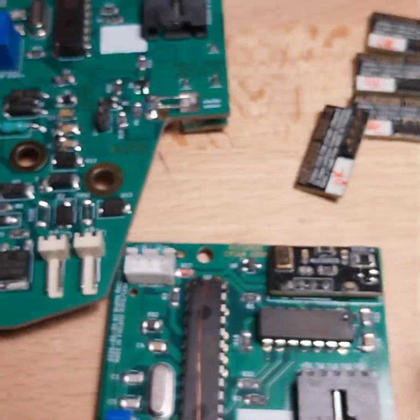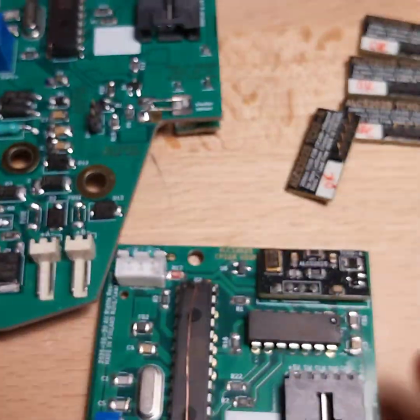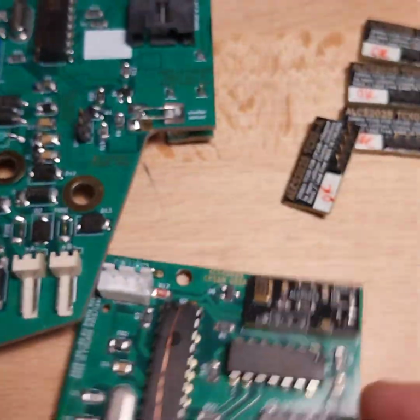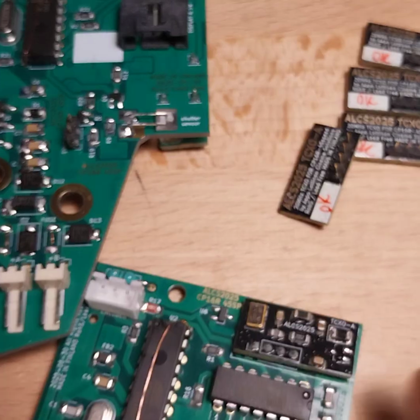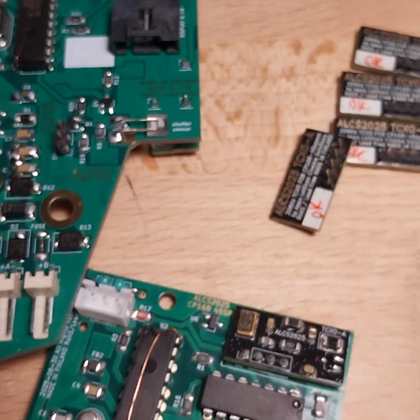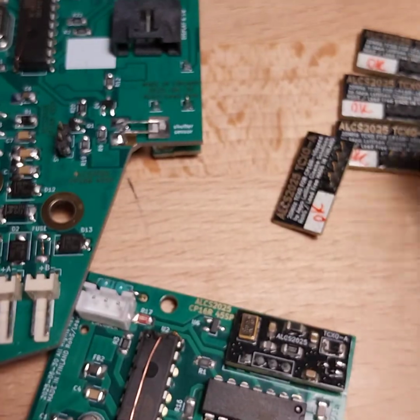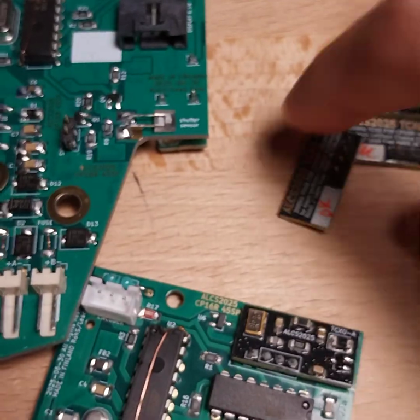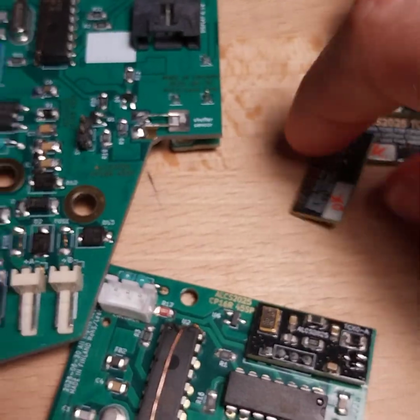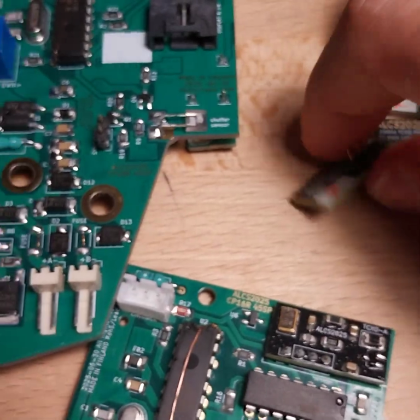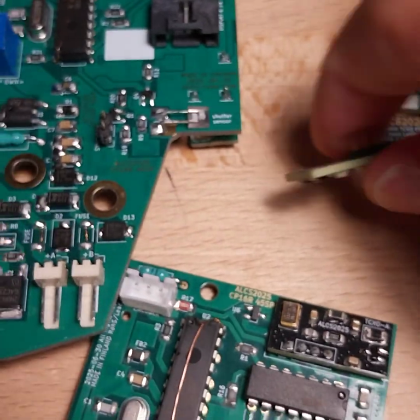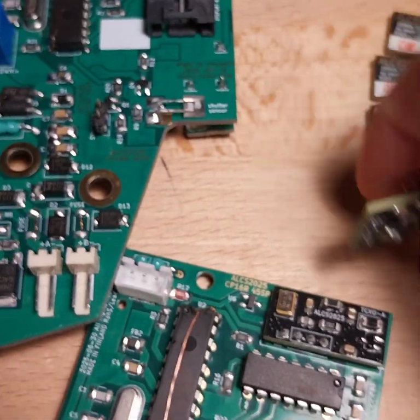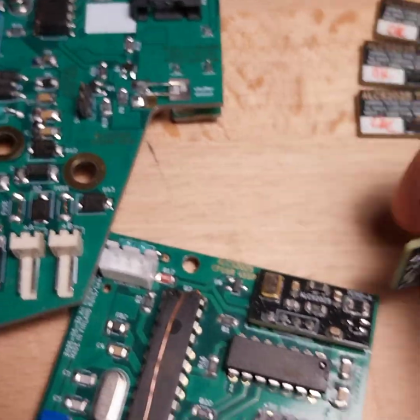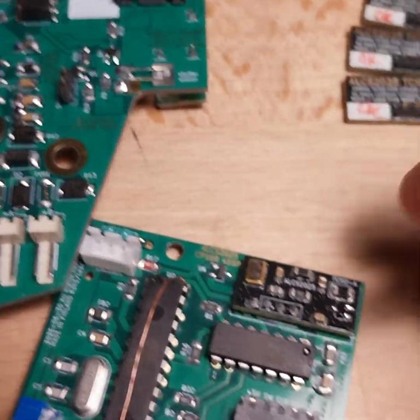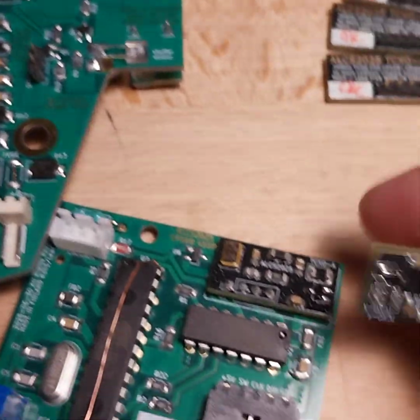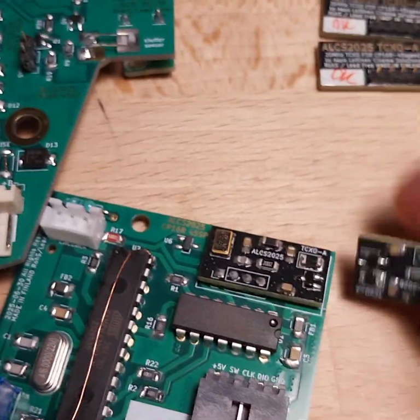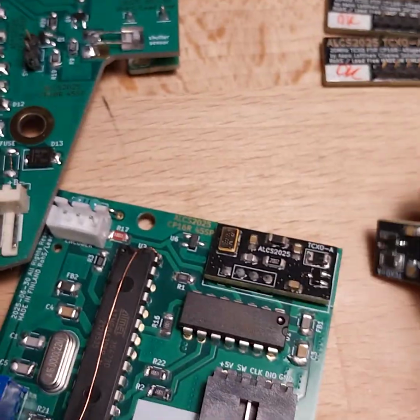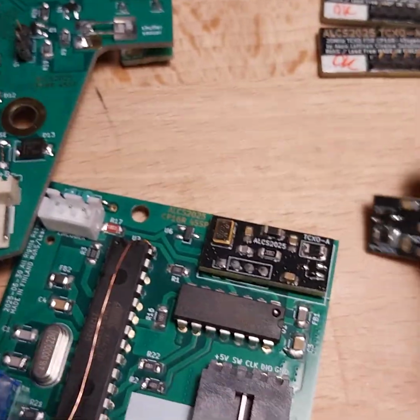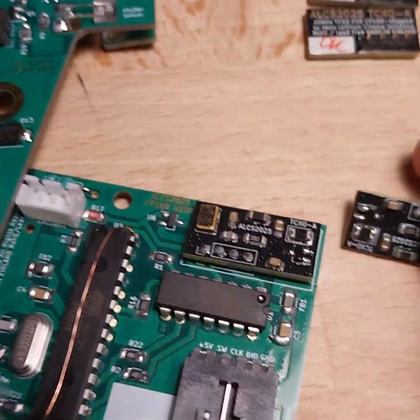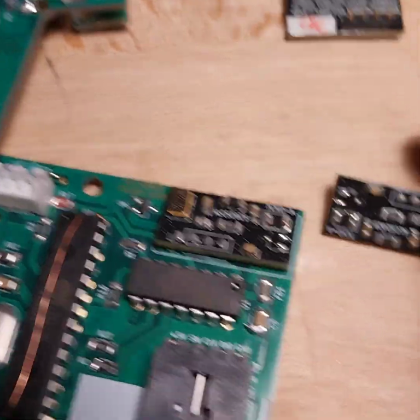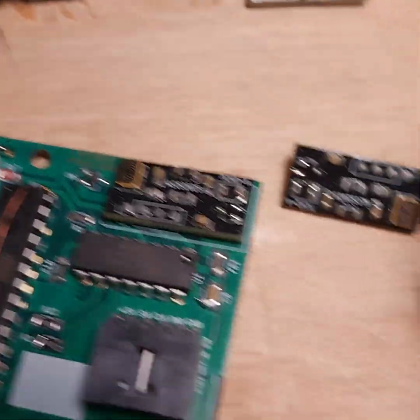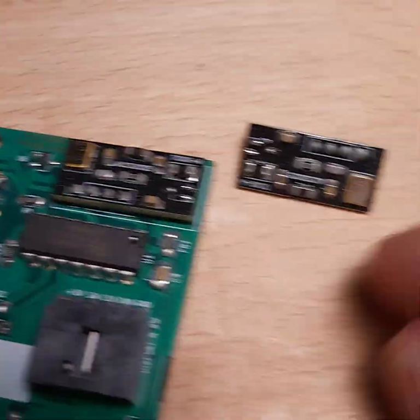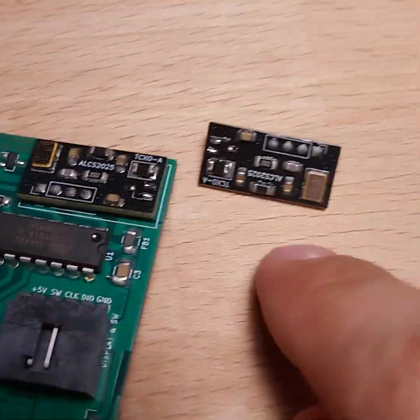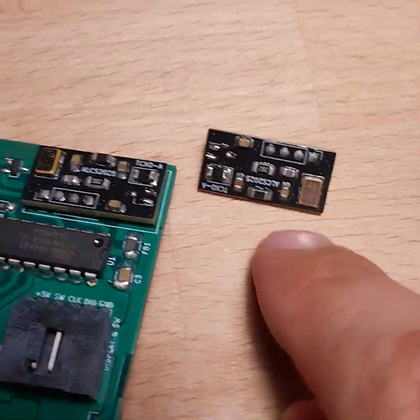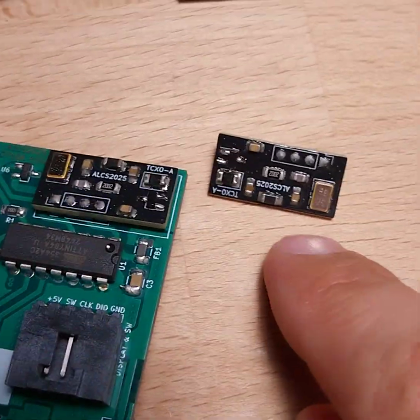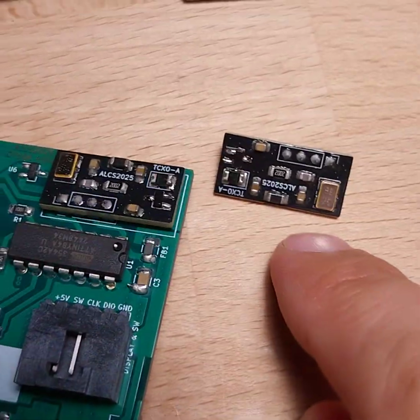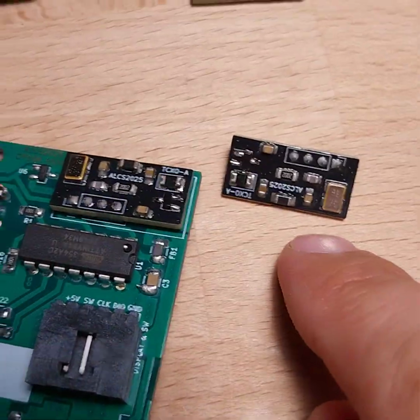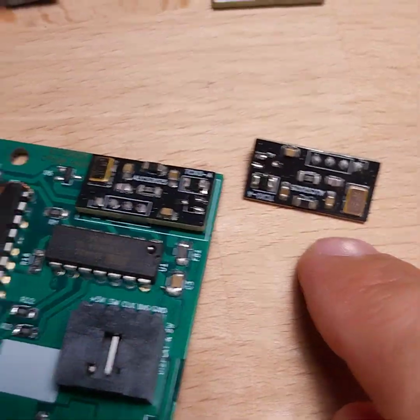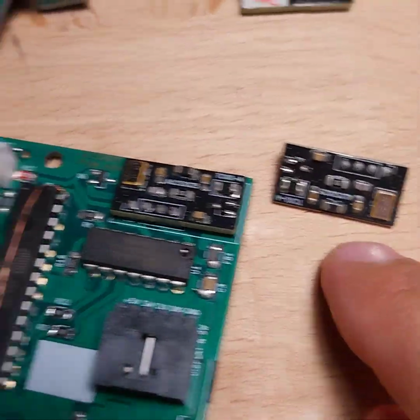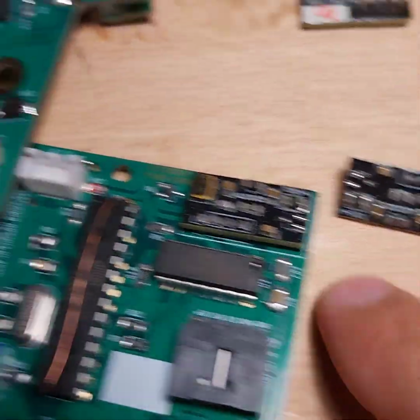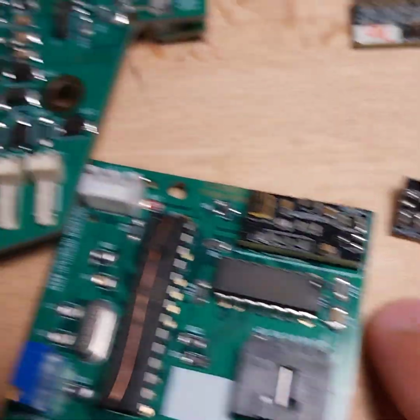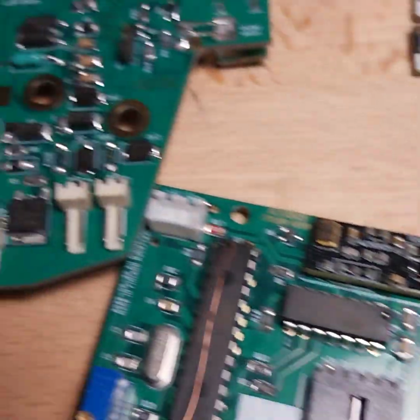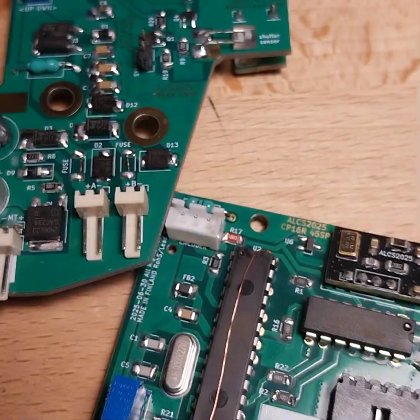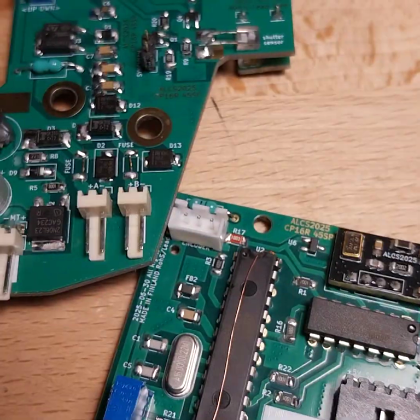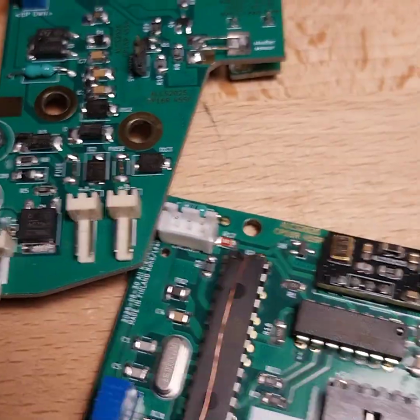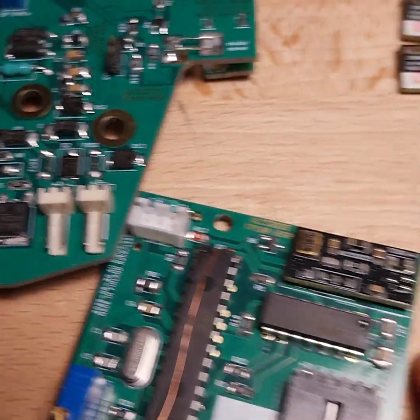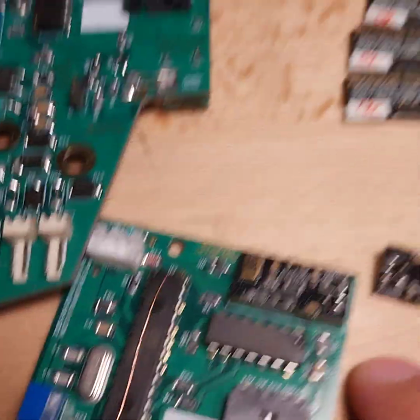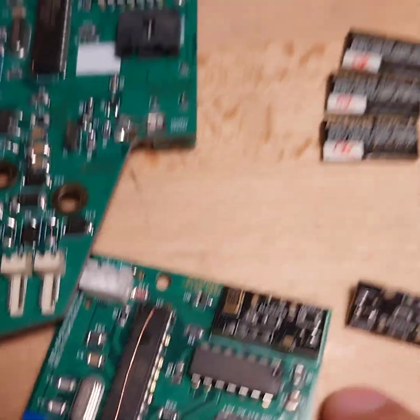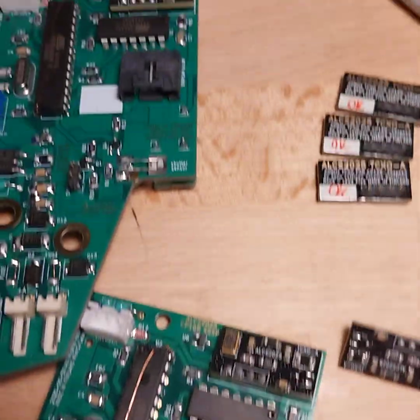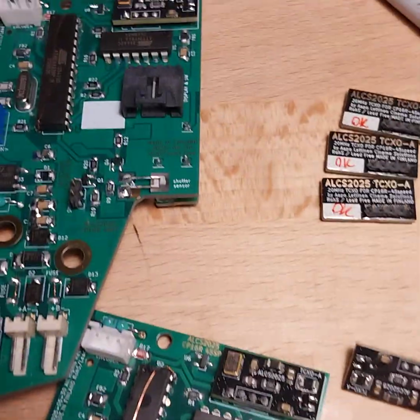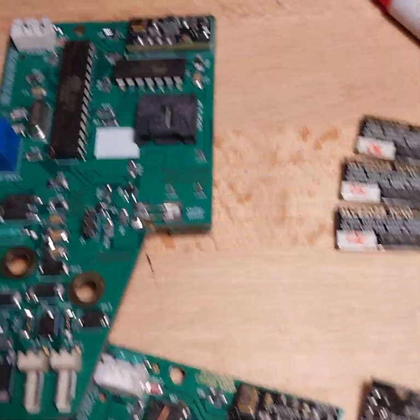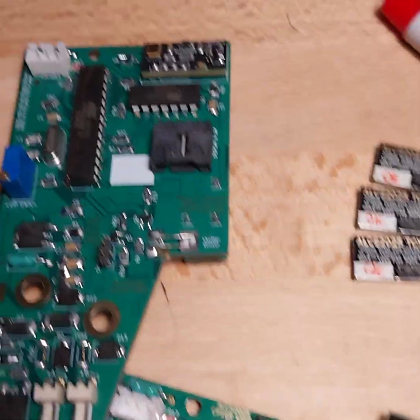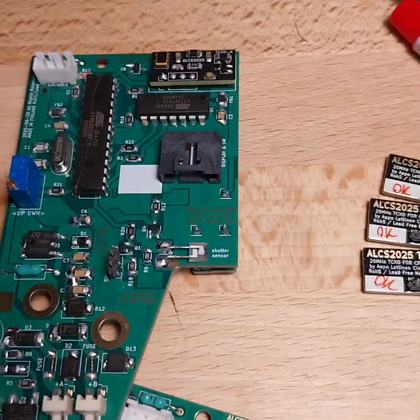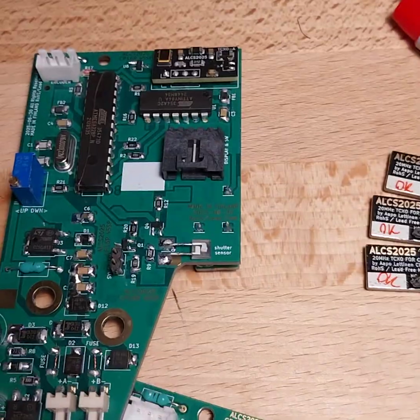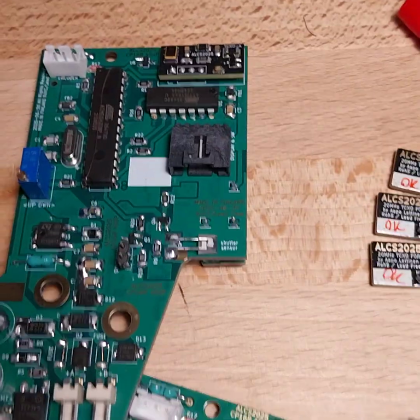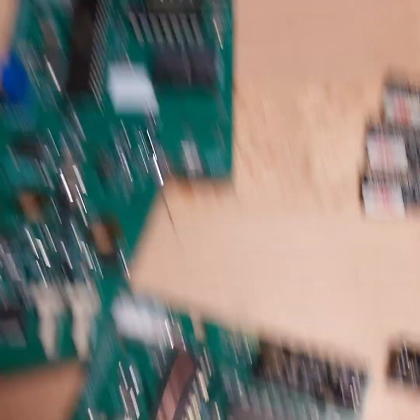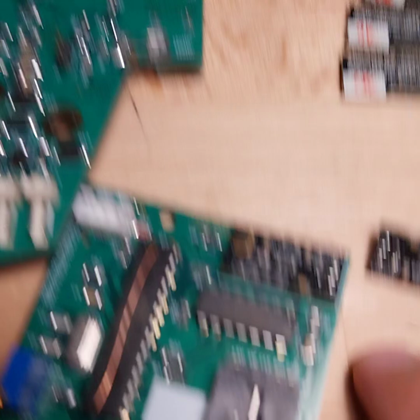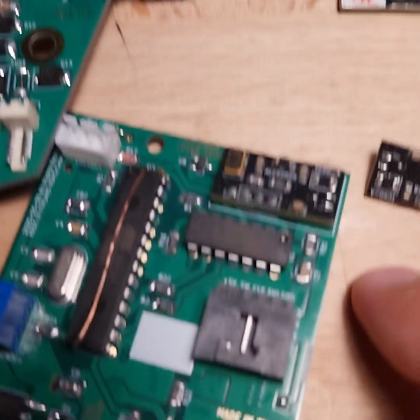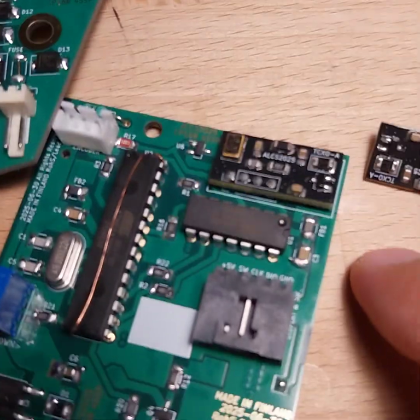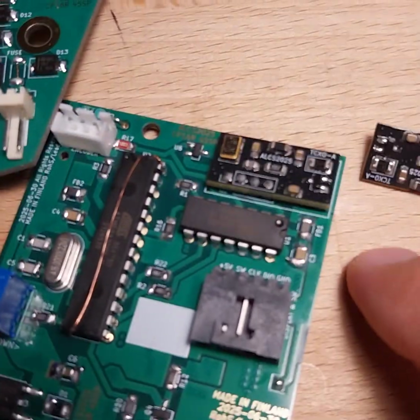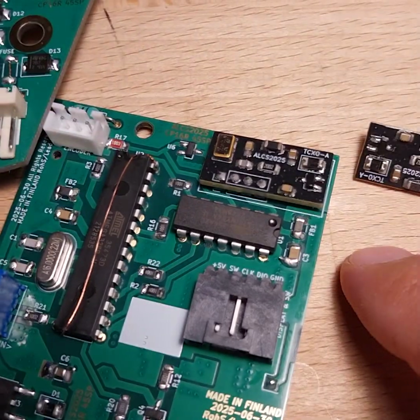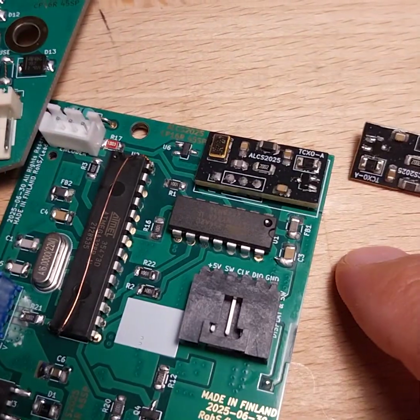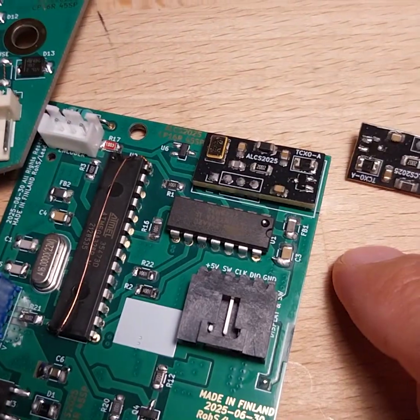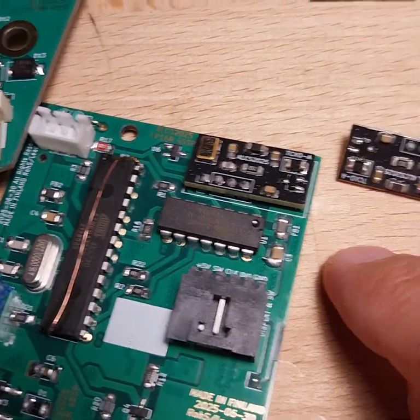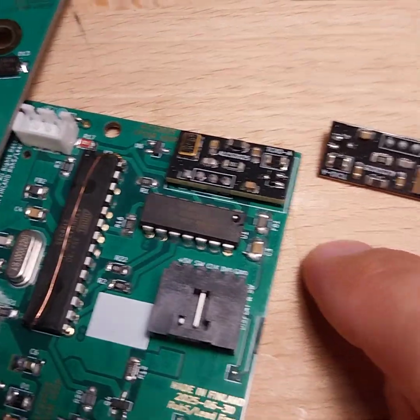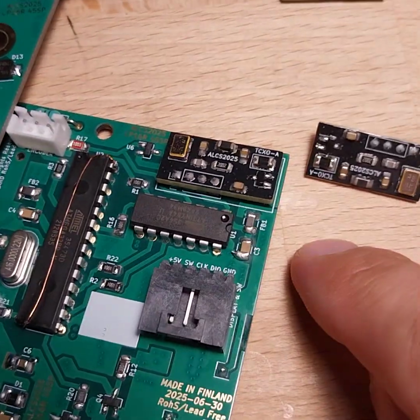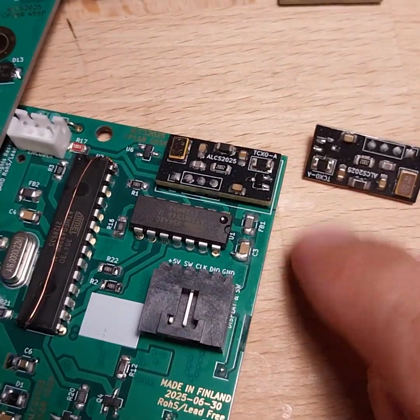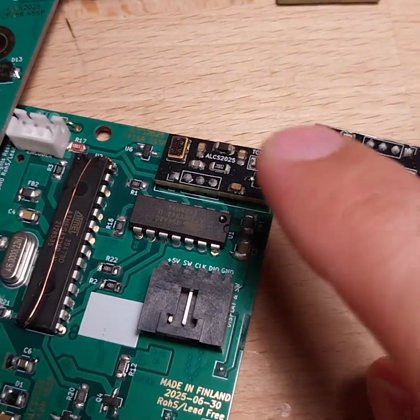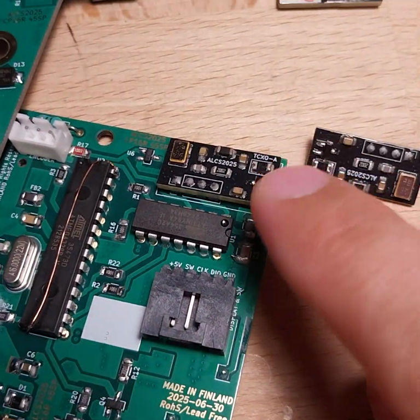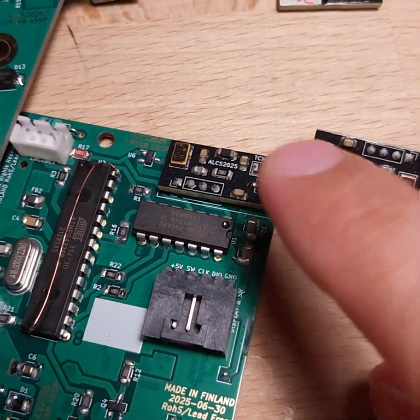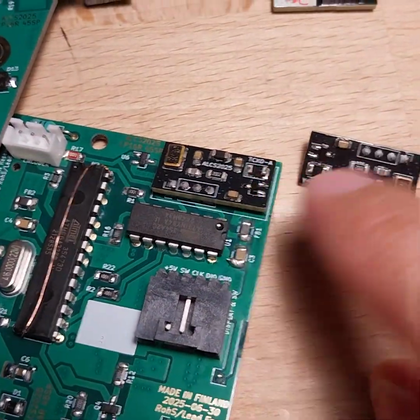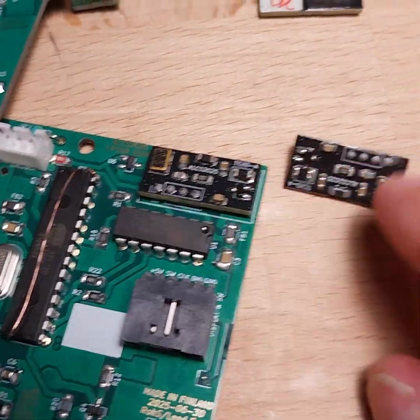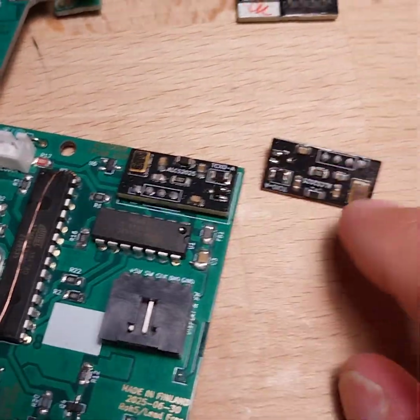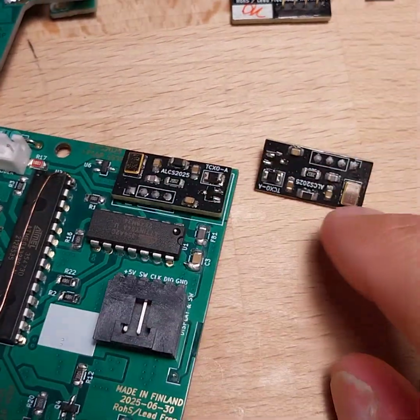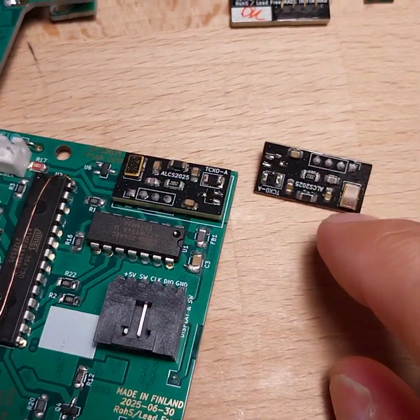I'm going to do that for the other four parts, and then solder them.